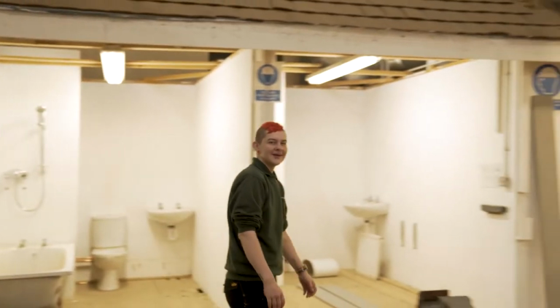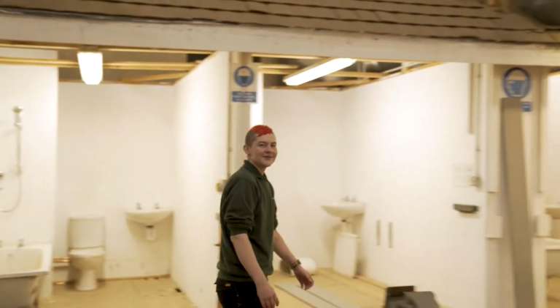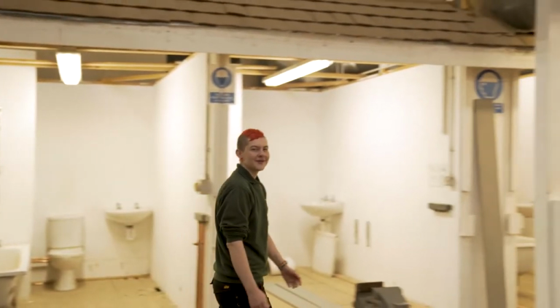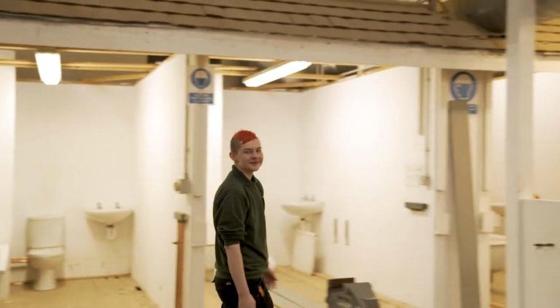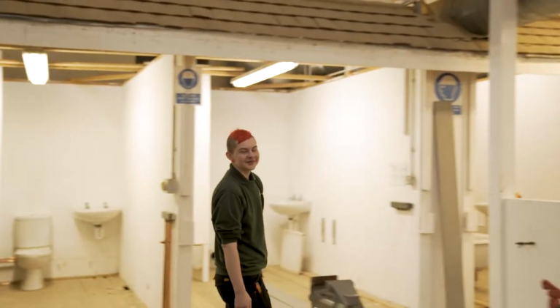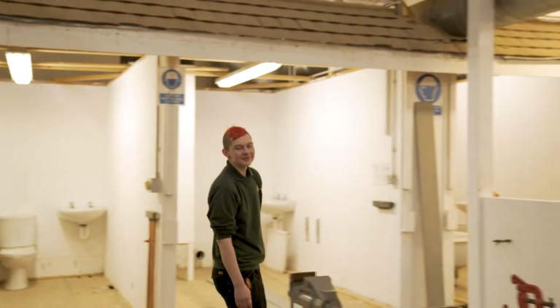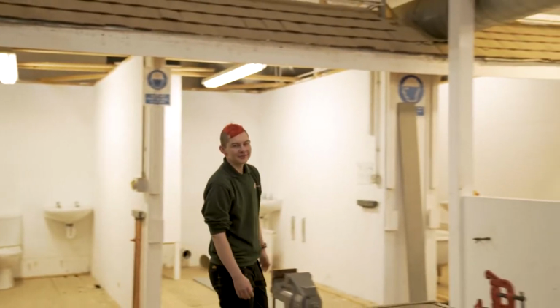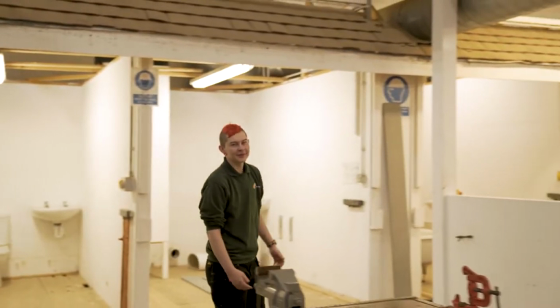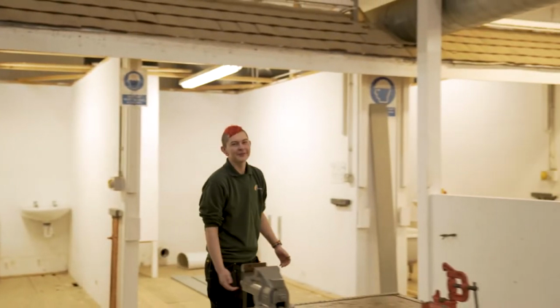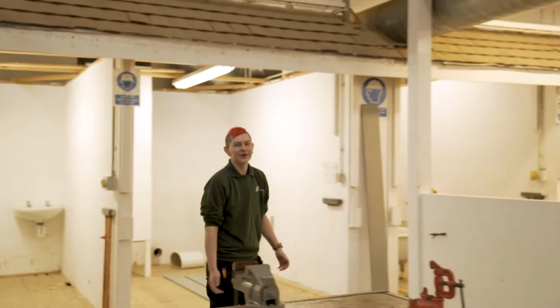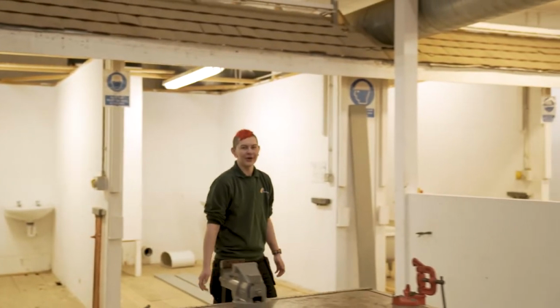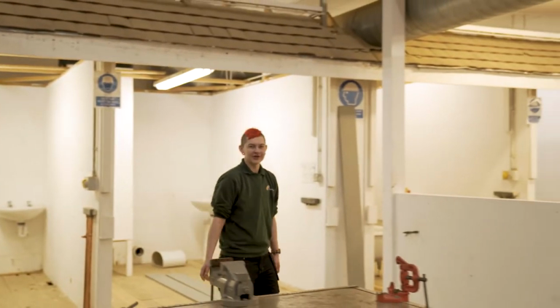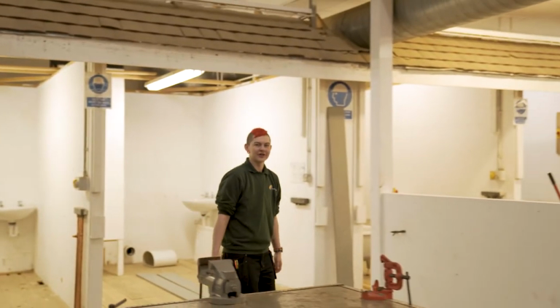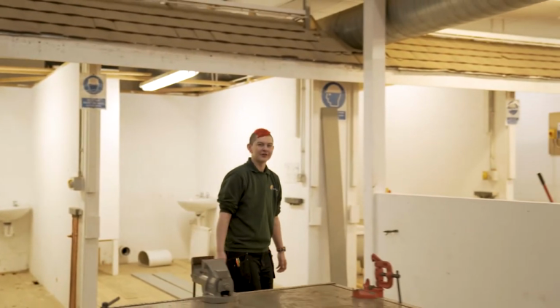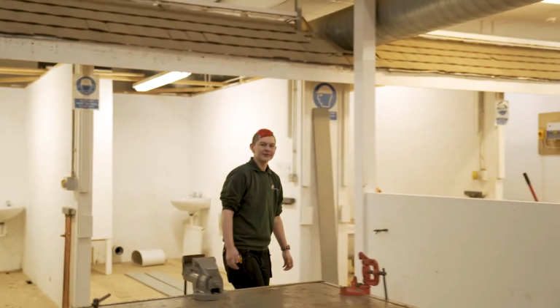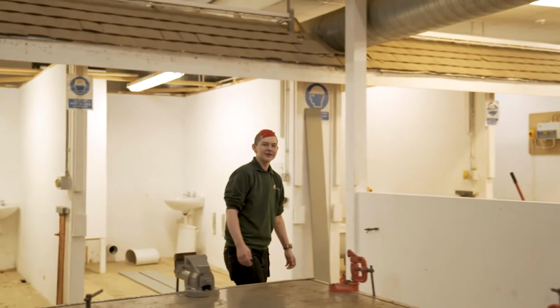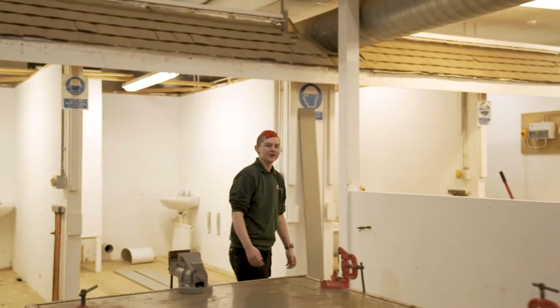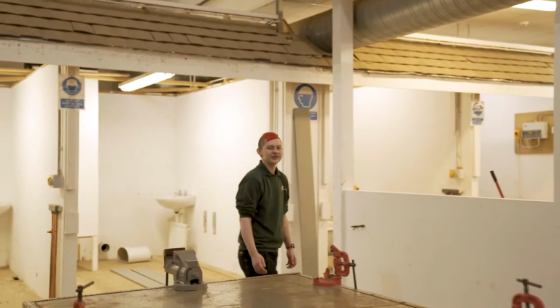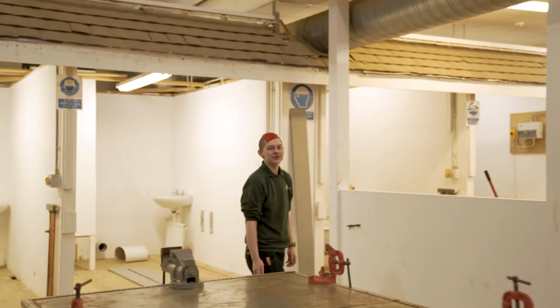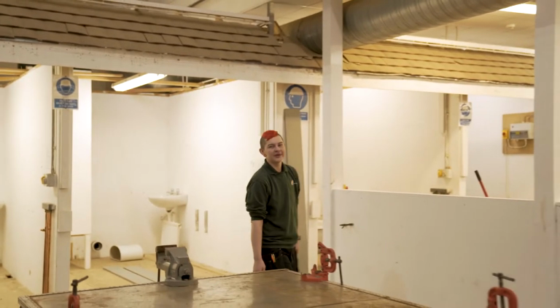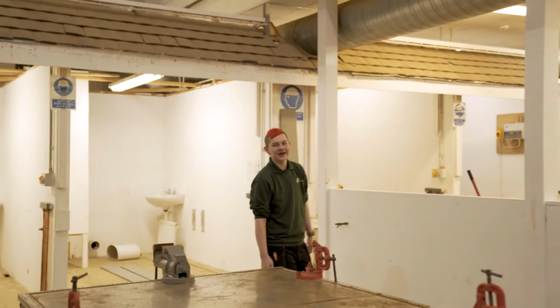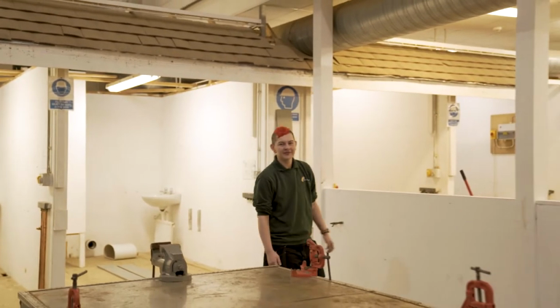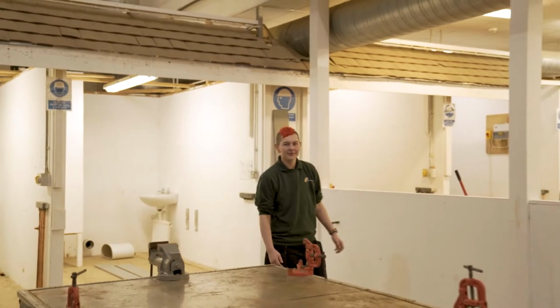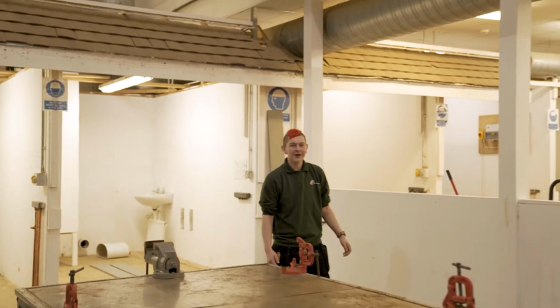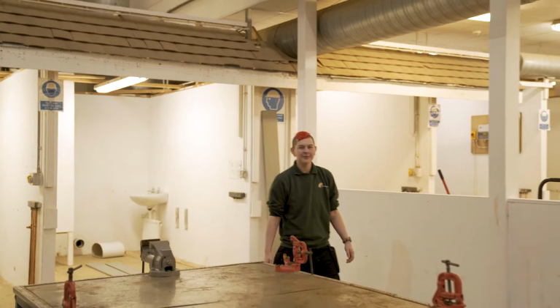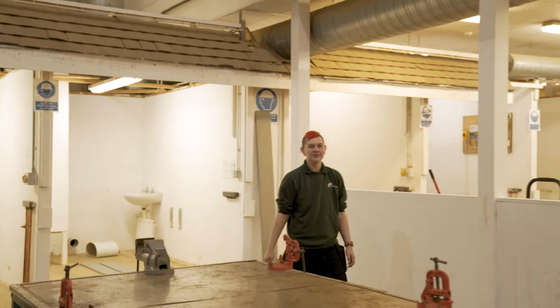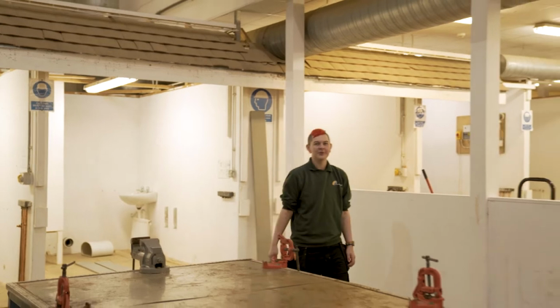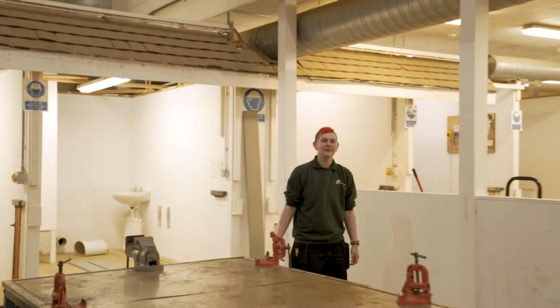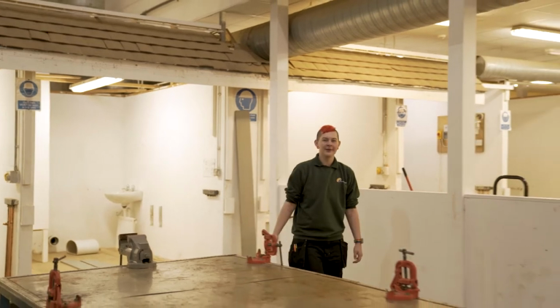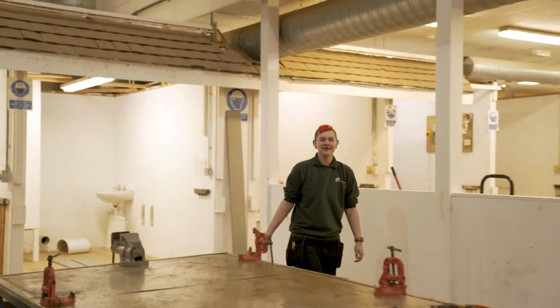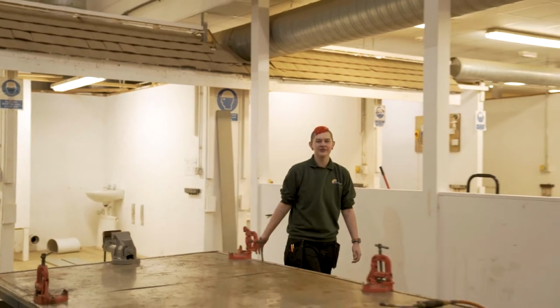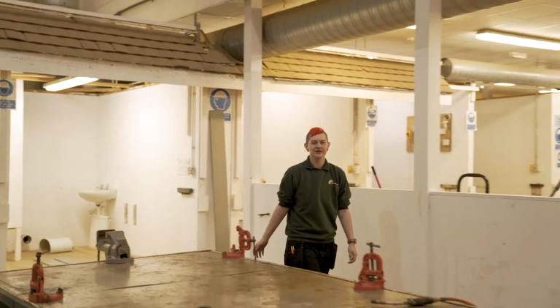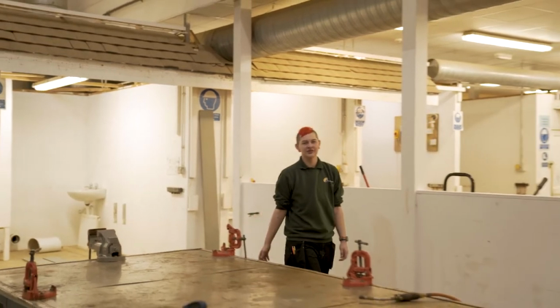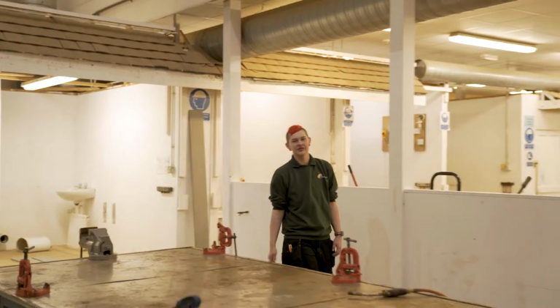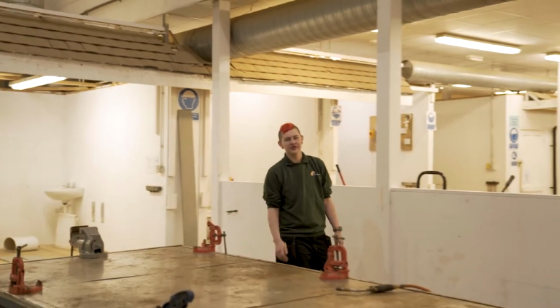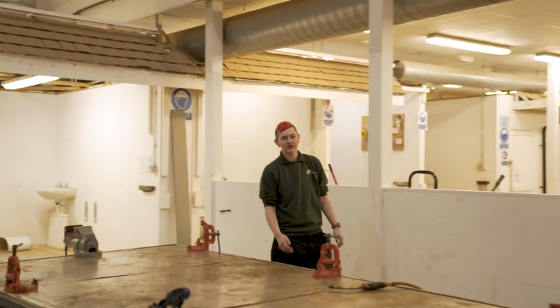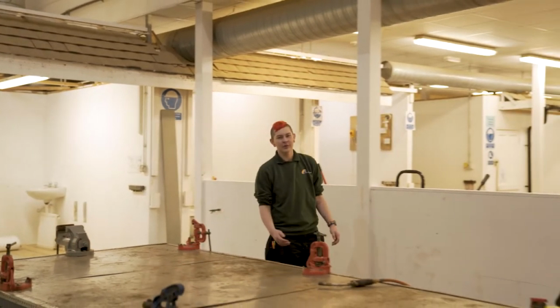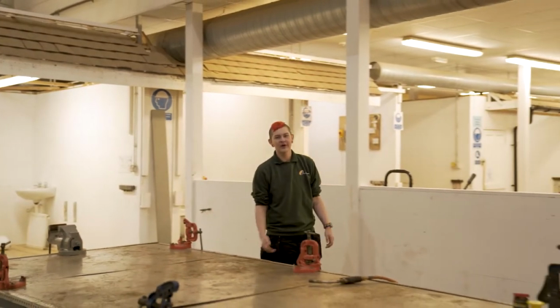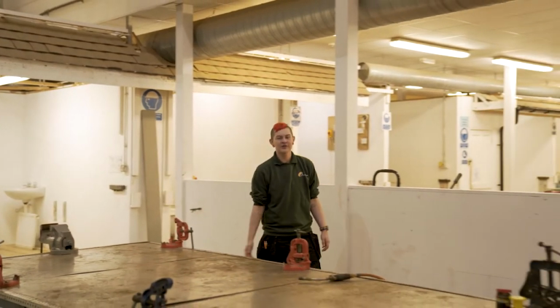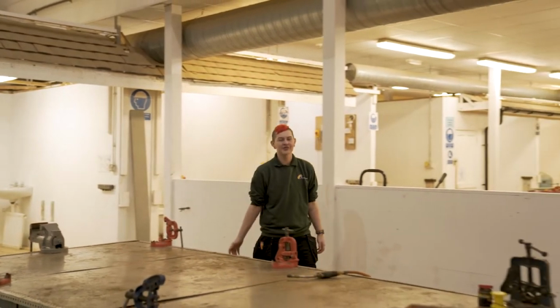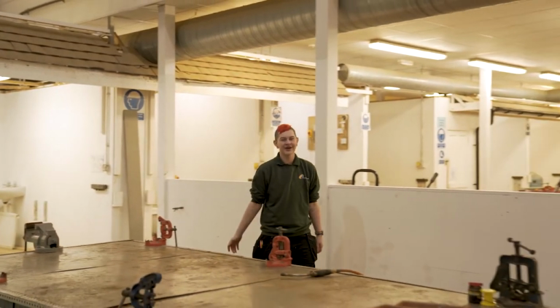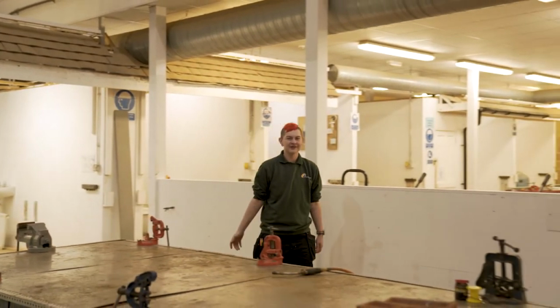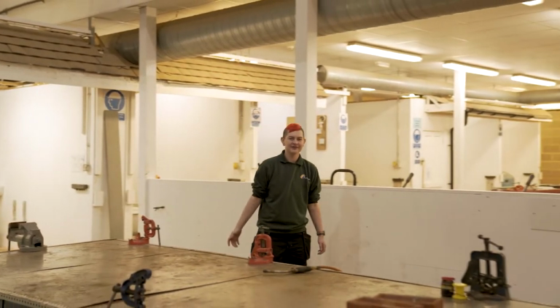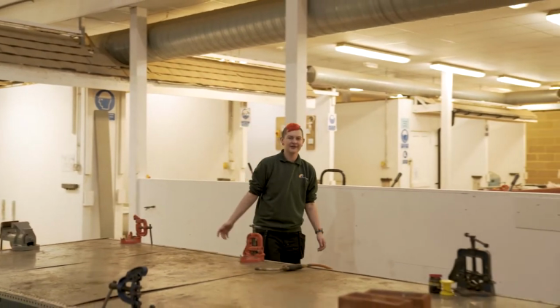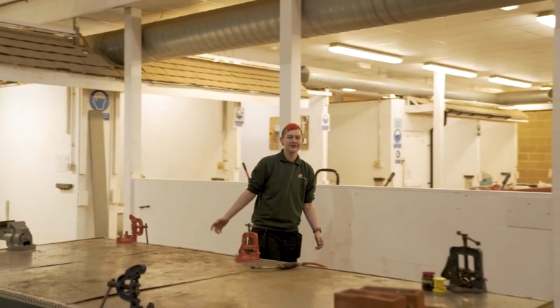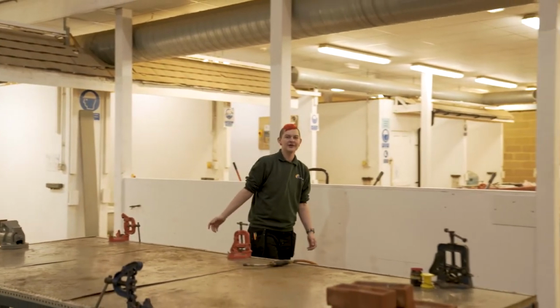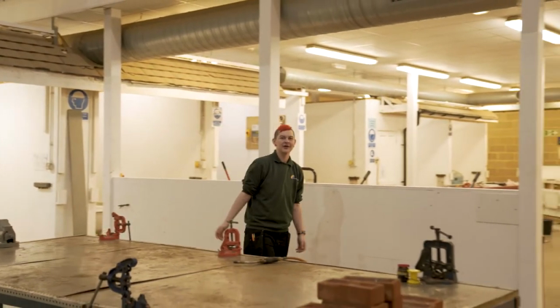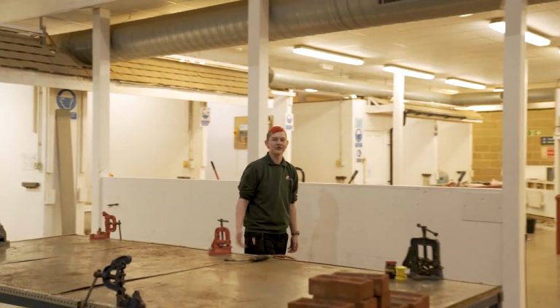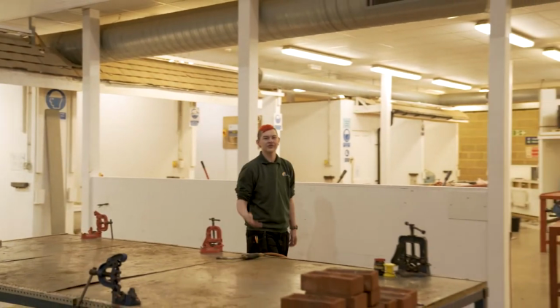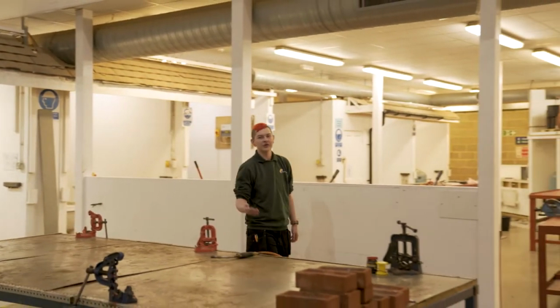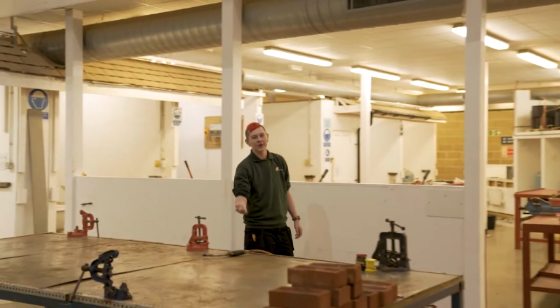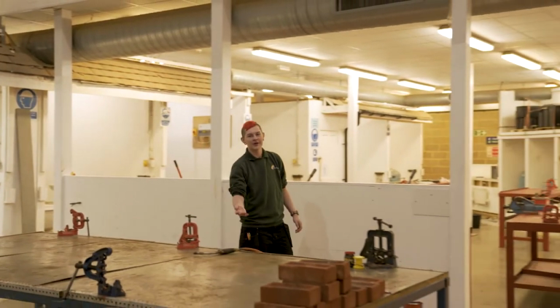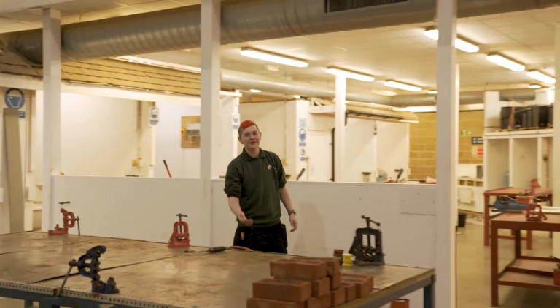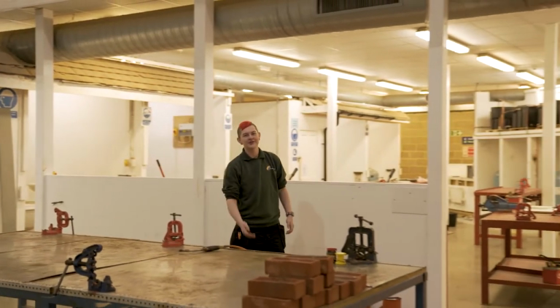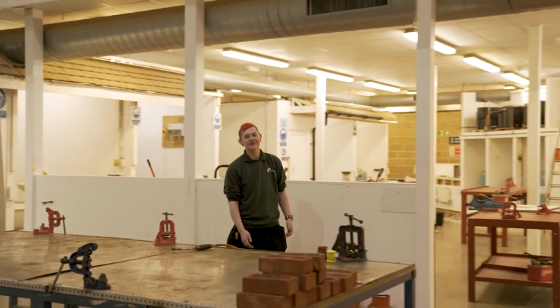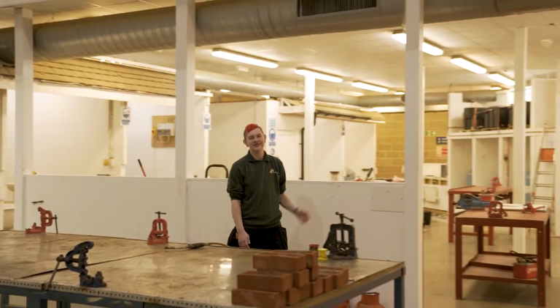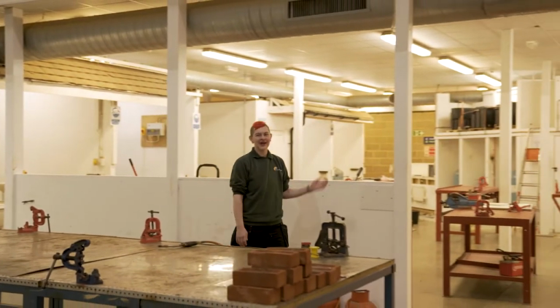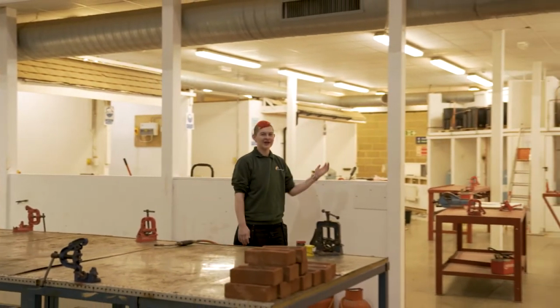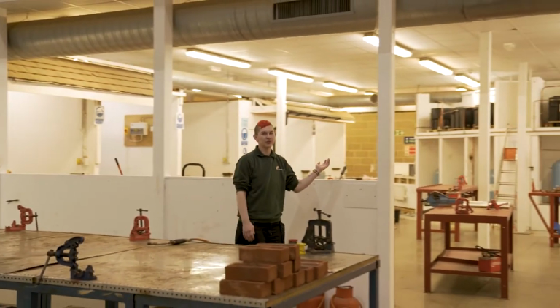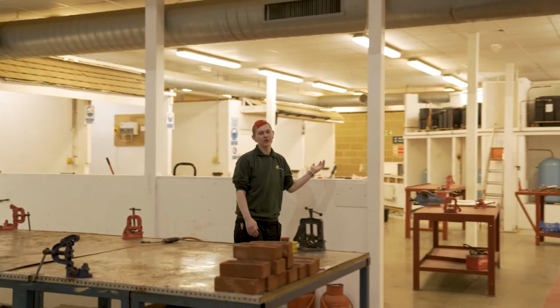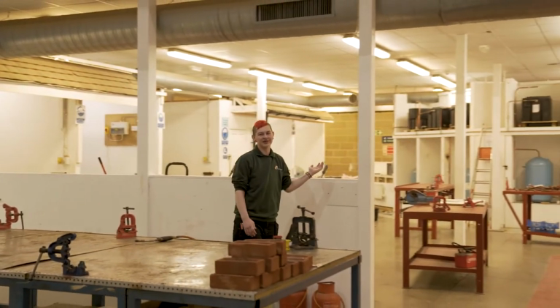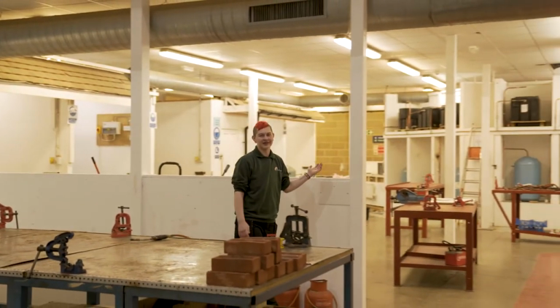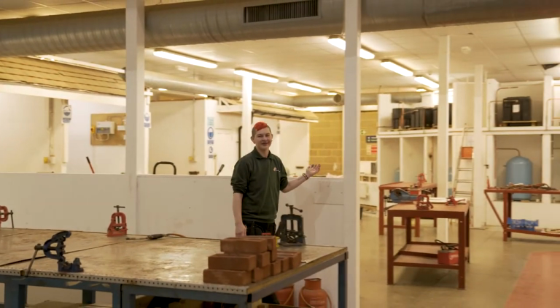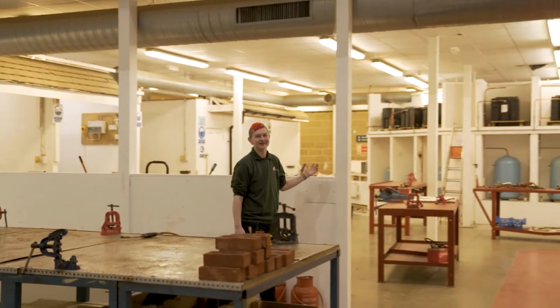First up, the plumbing workshop. You'll see we have purpose-built bays for students to work and practice in, alongside workbenches and water tanks.